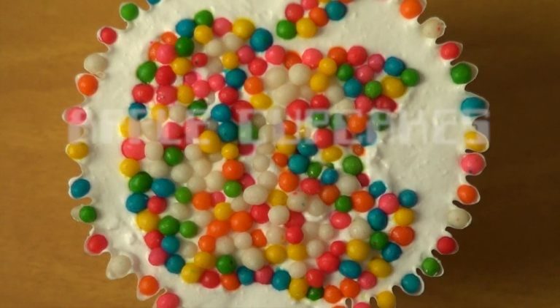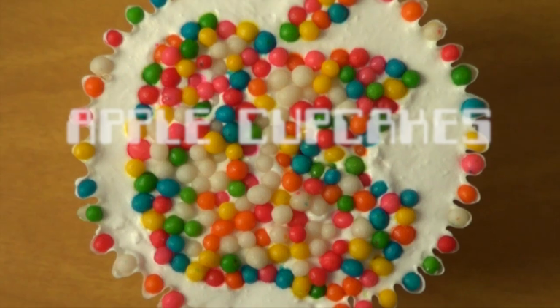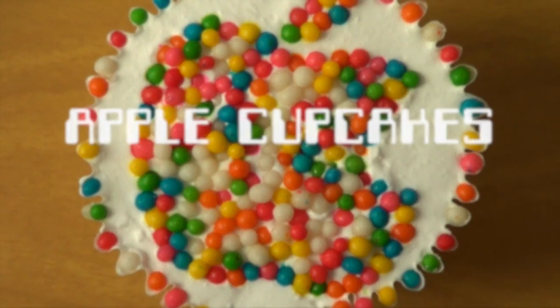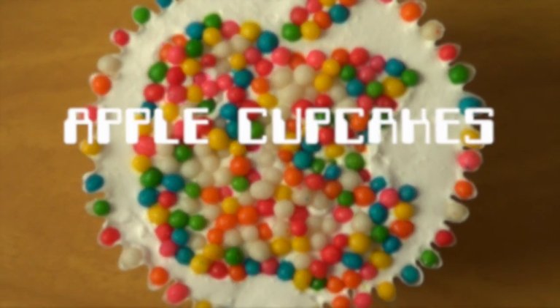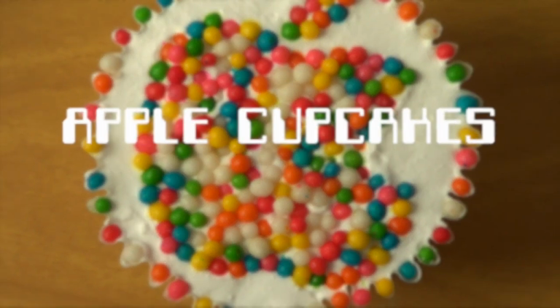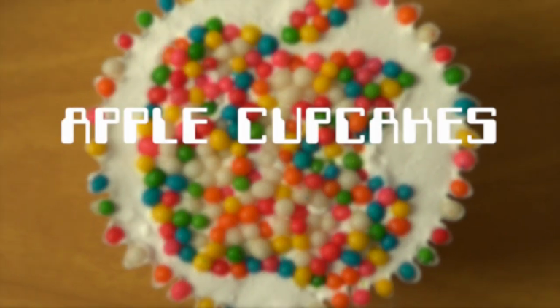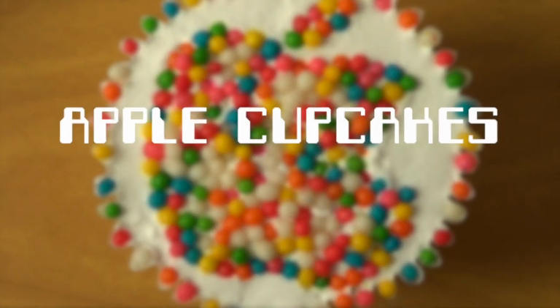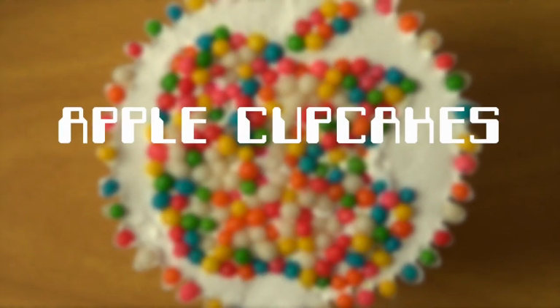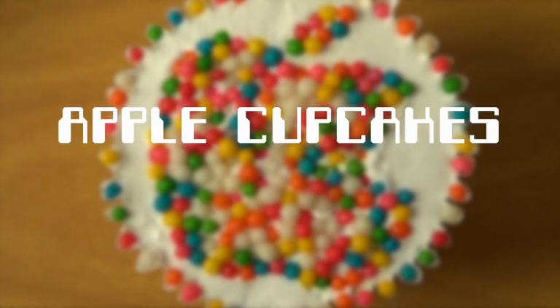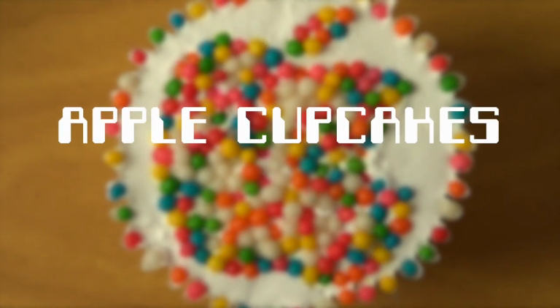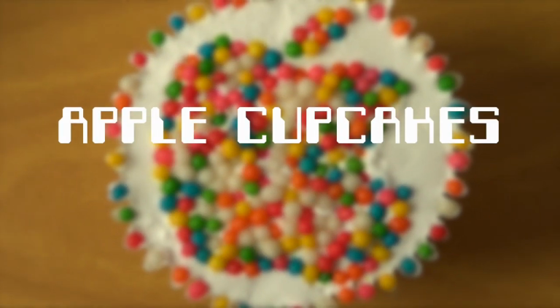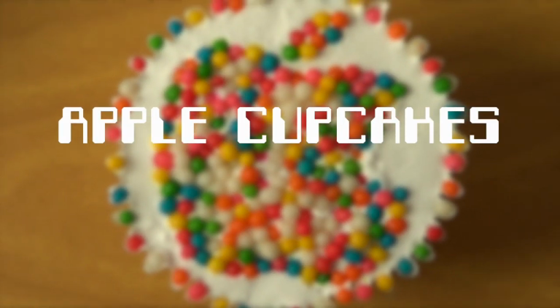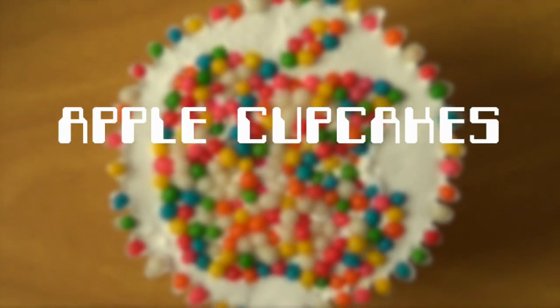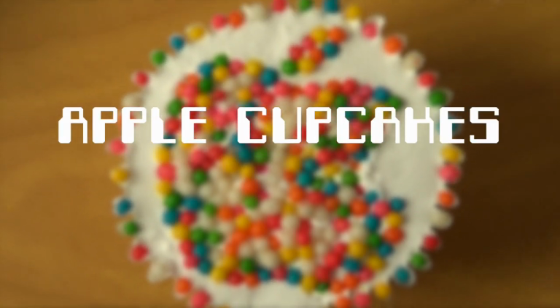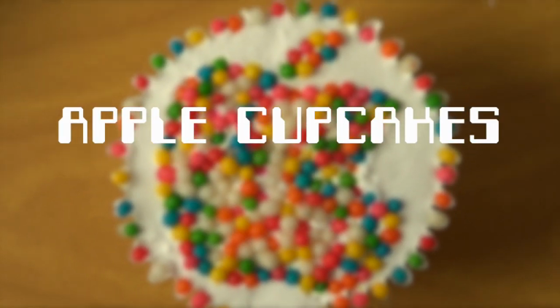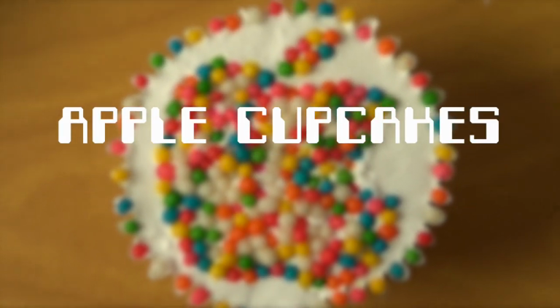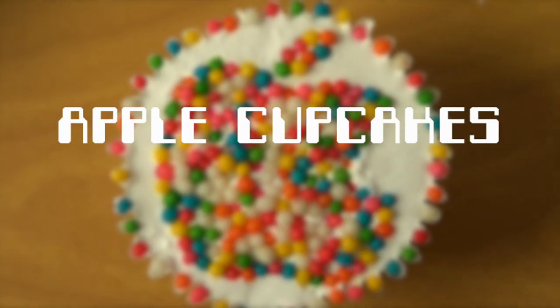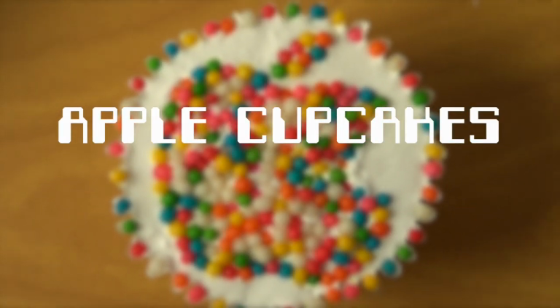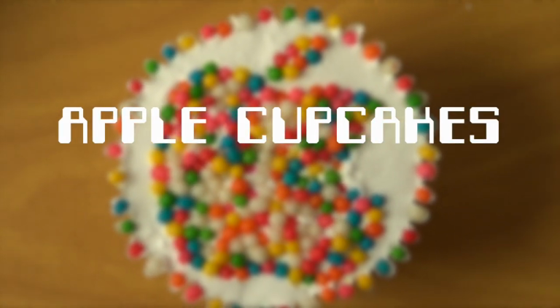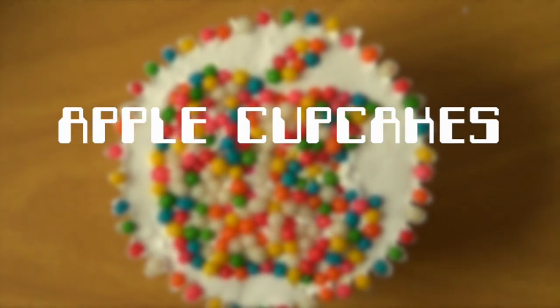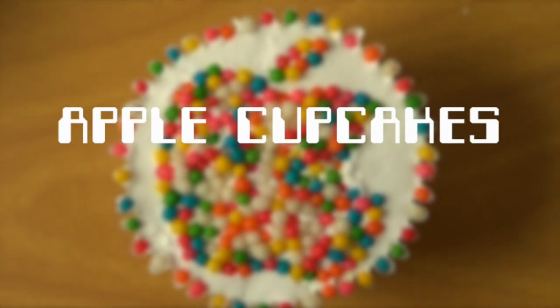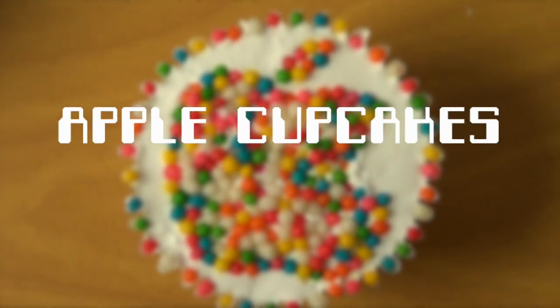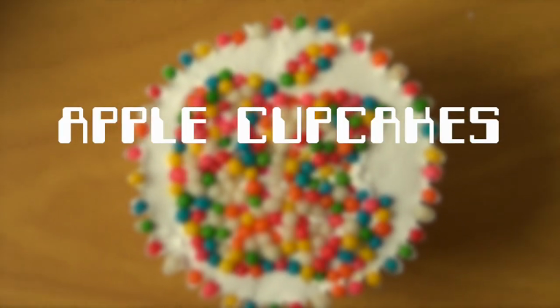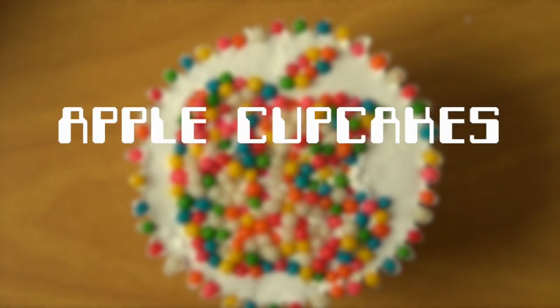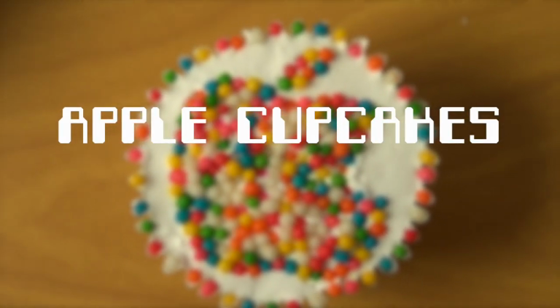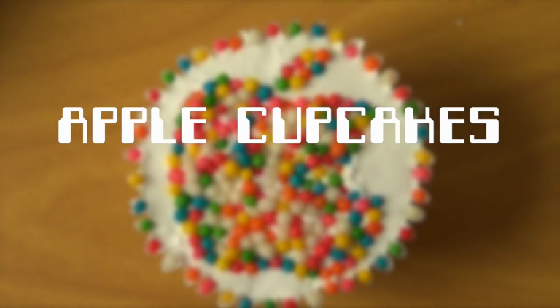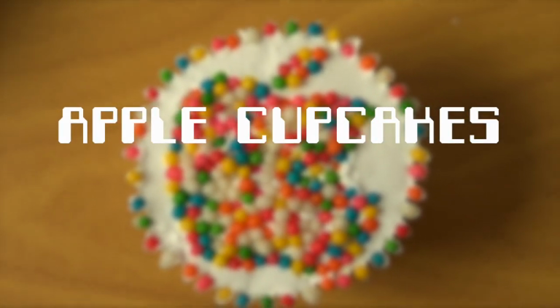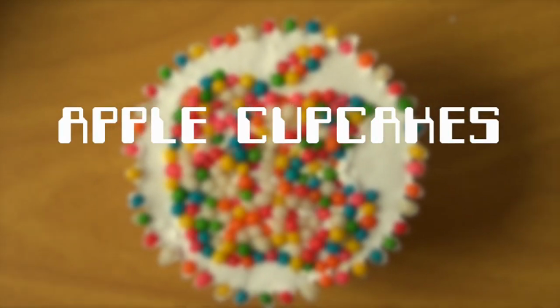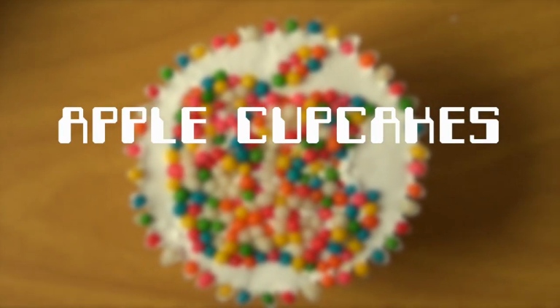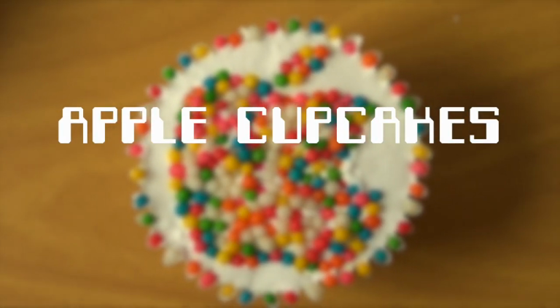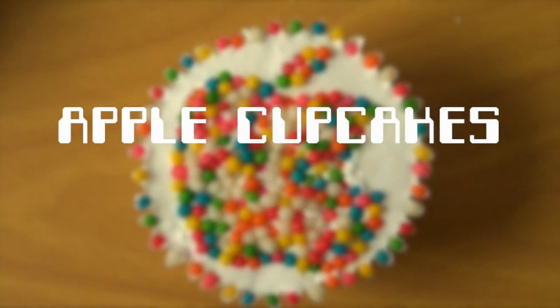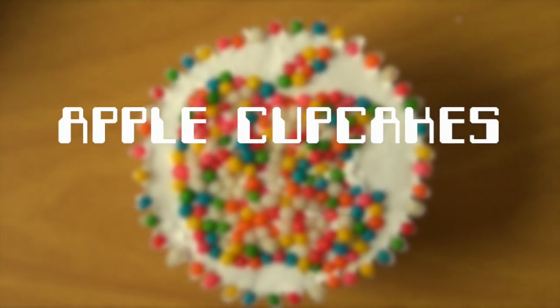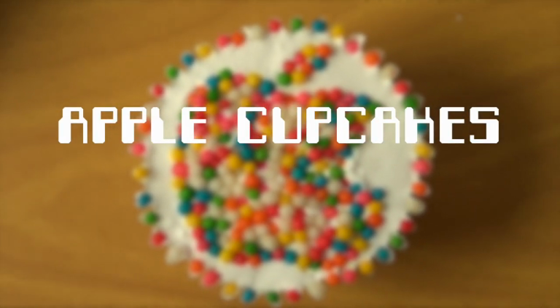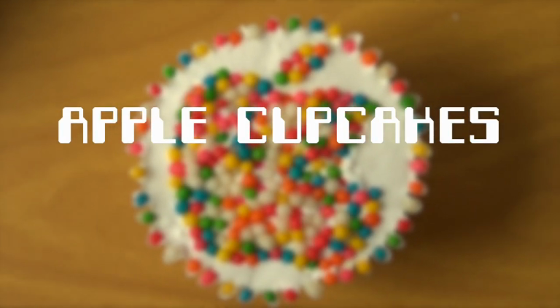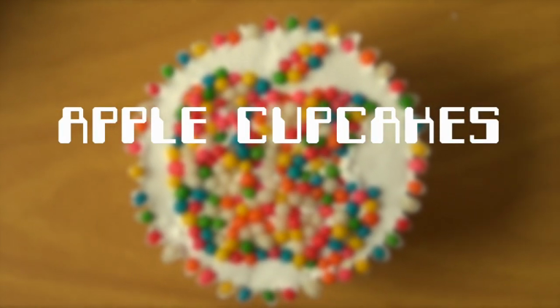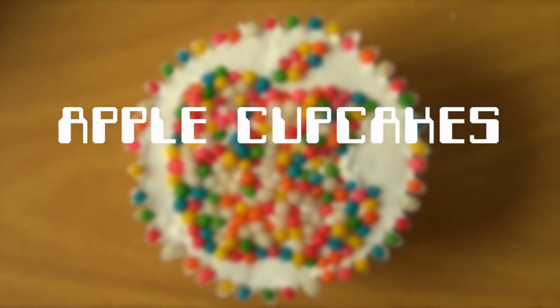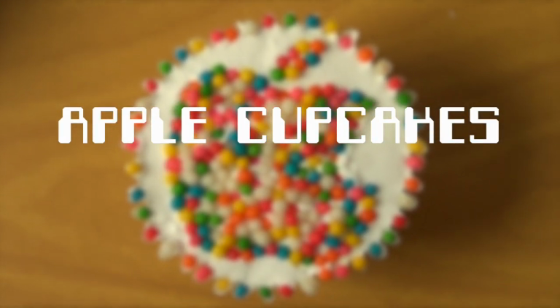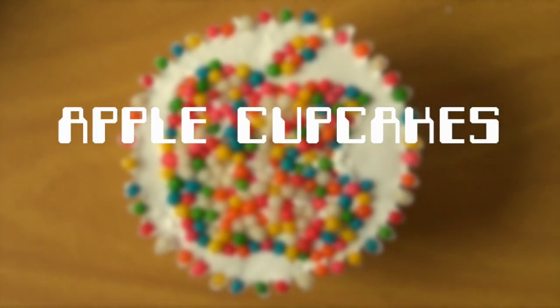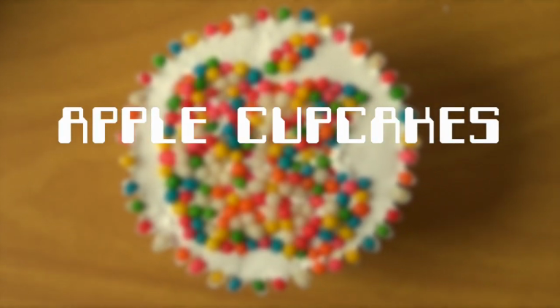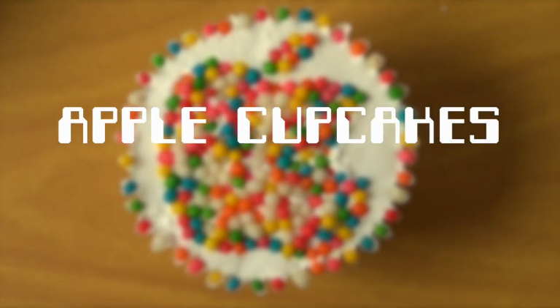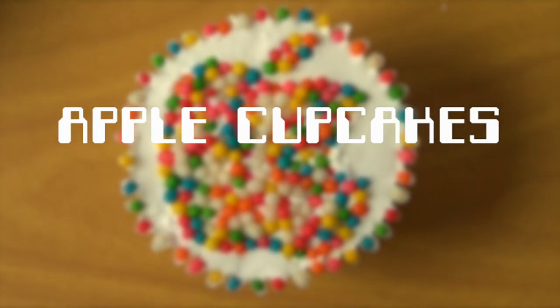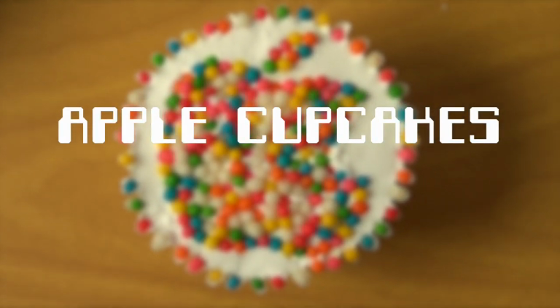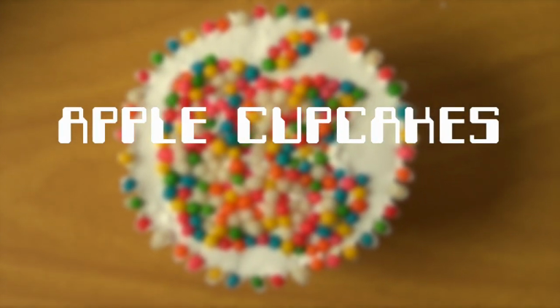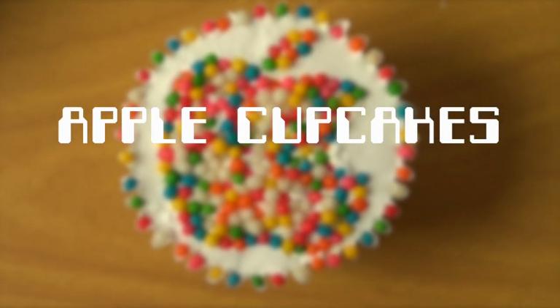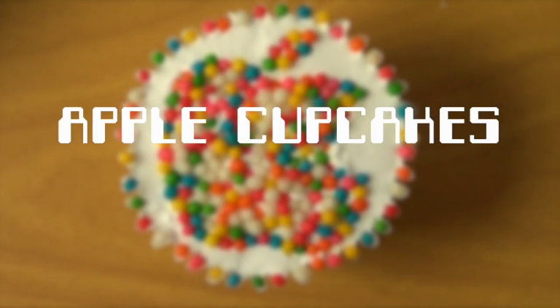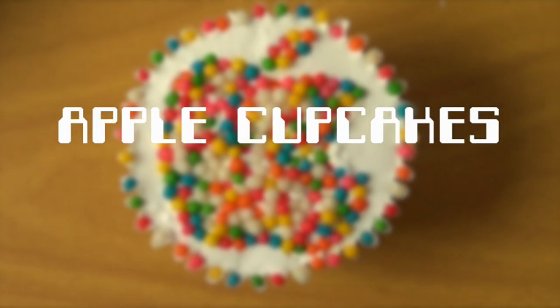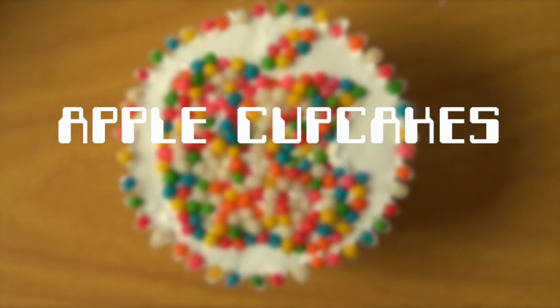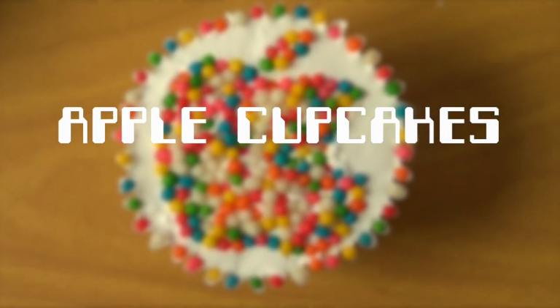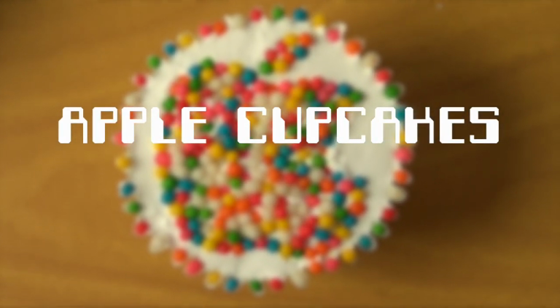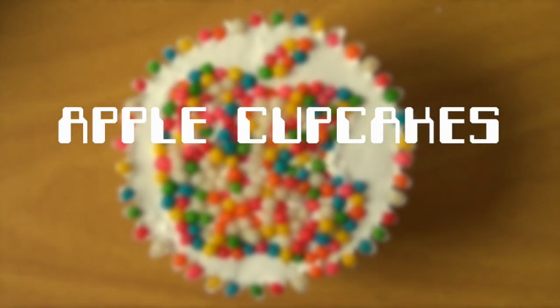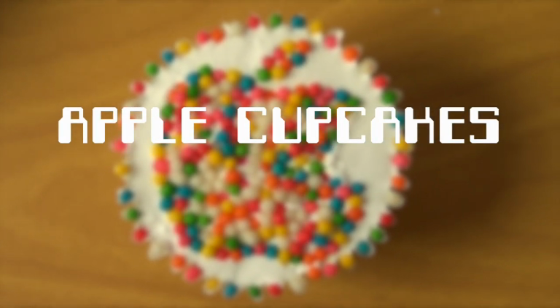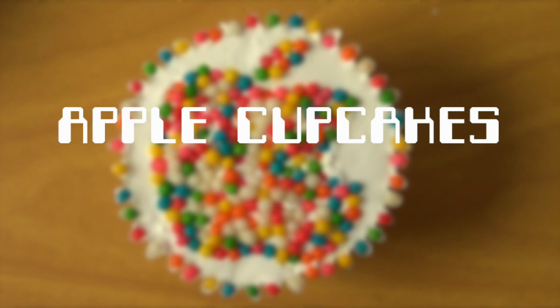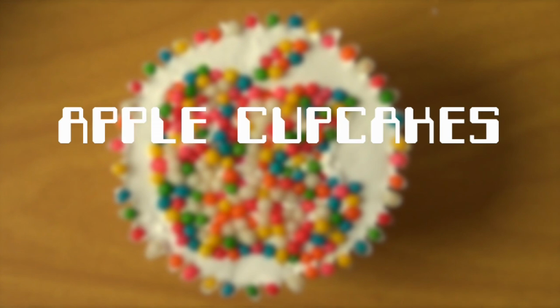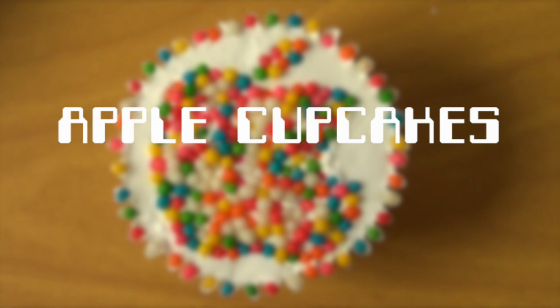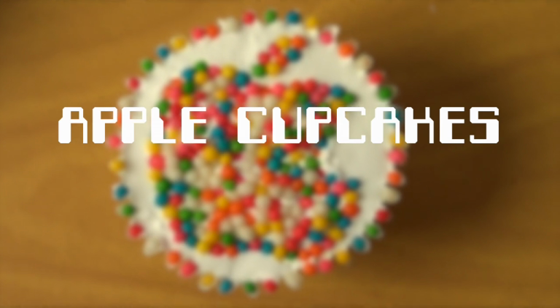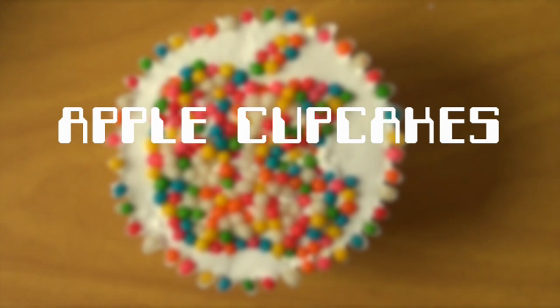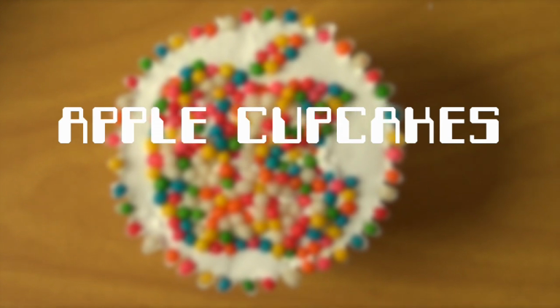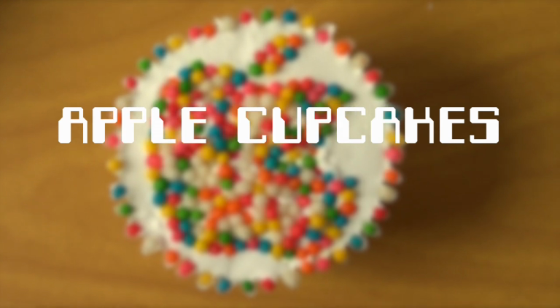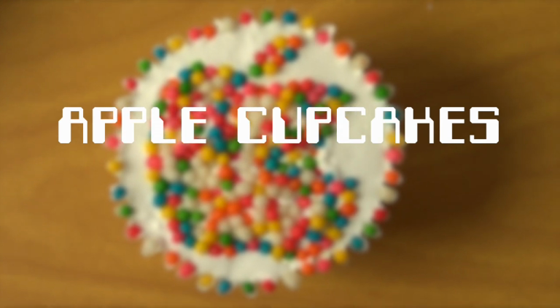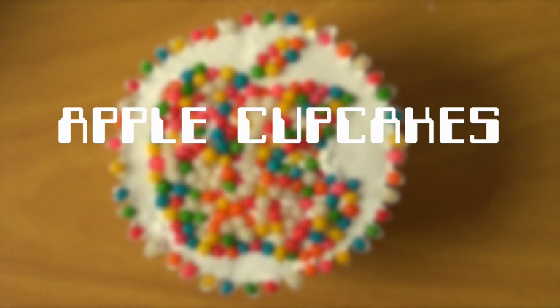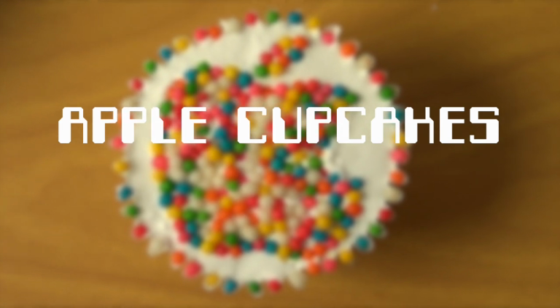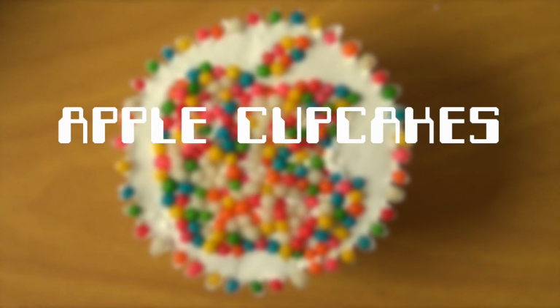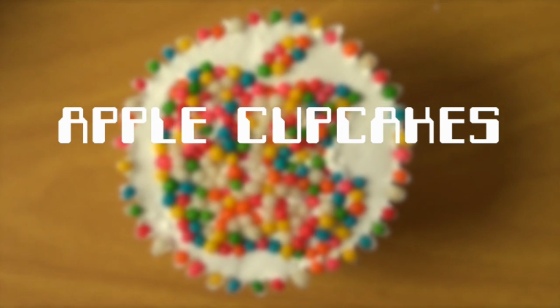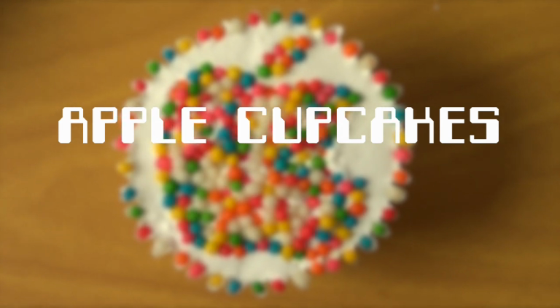Hey guys, it's Rene. Welcome to Zers for the Weekend. Today we're going to be making these kind of geeky Apple cupcakes.